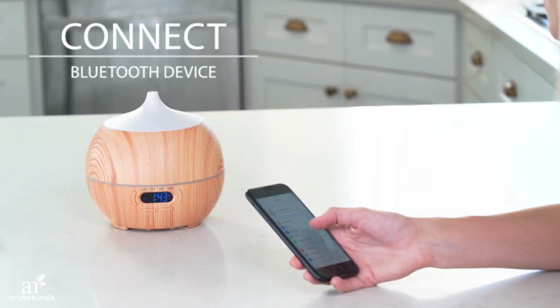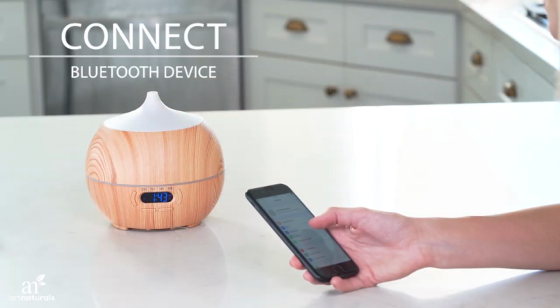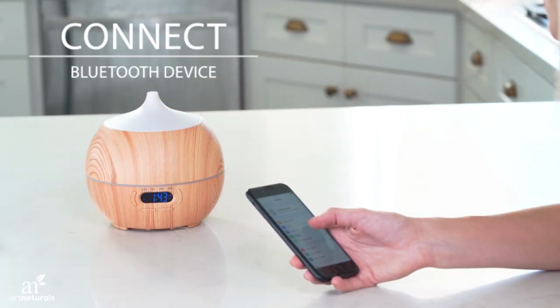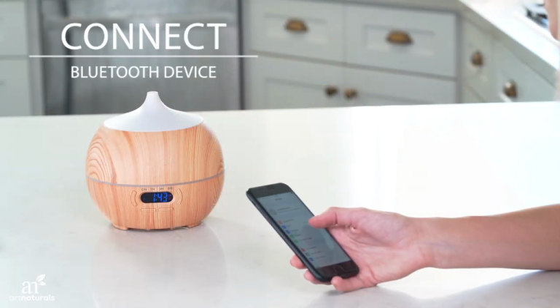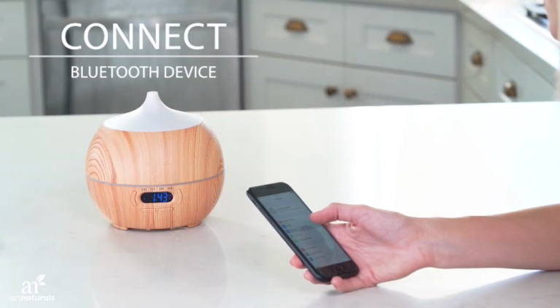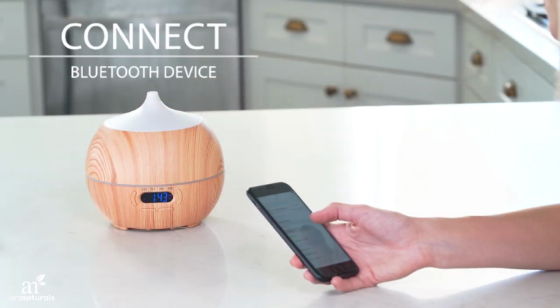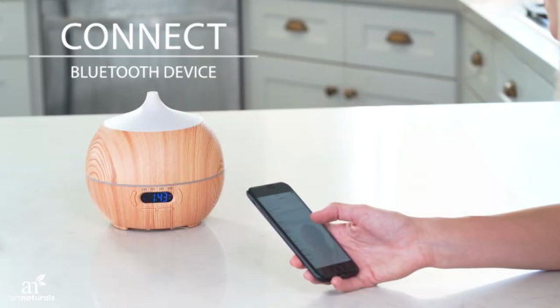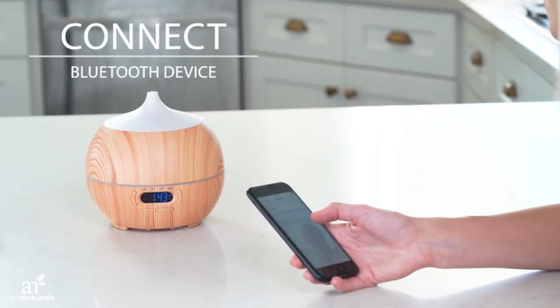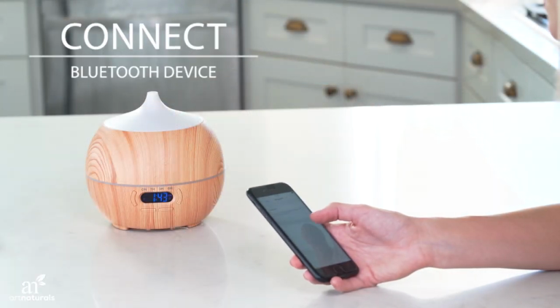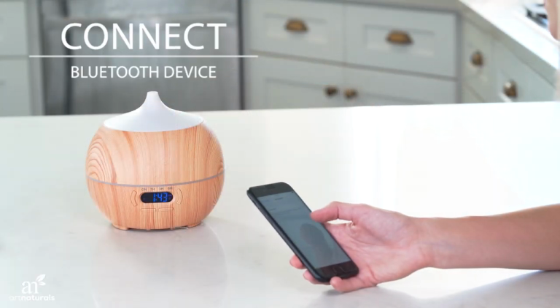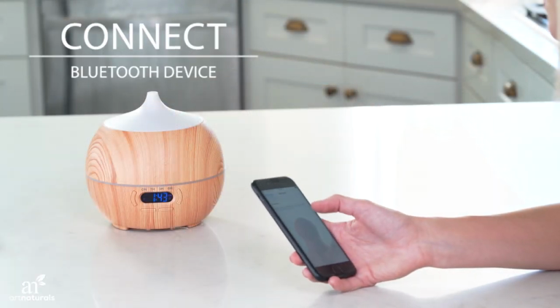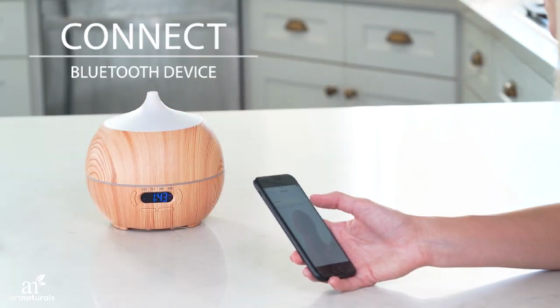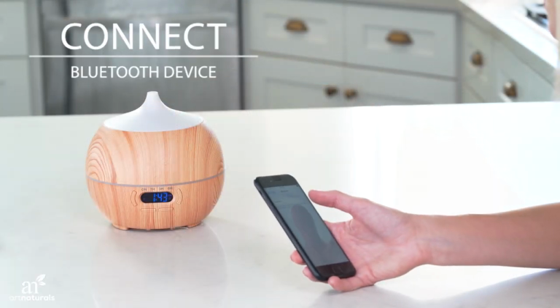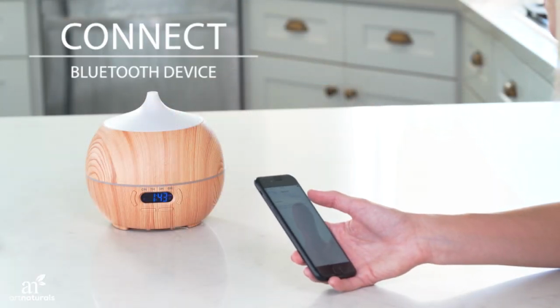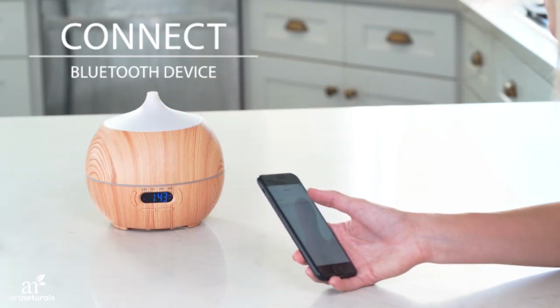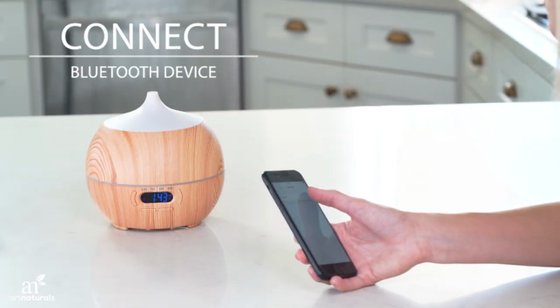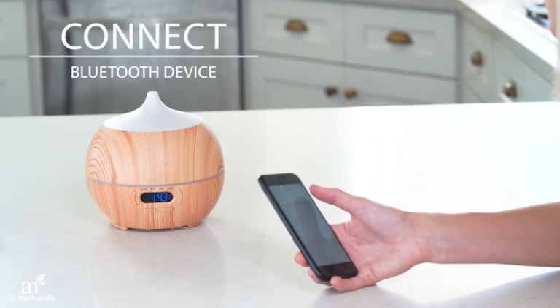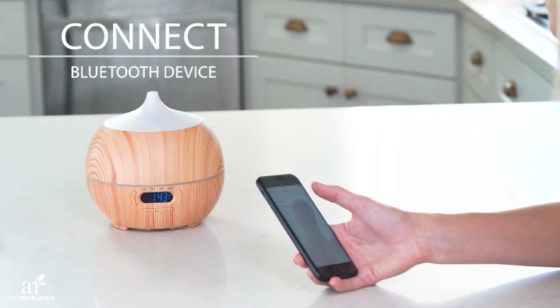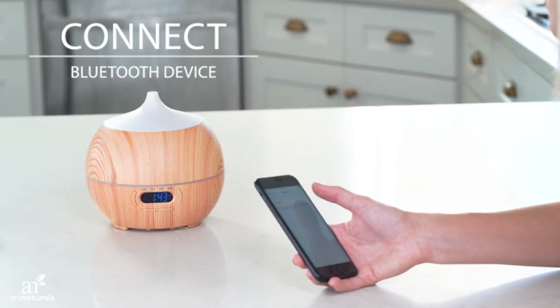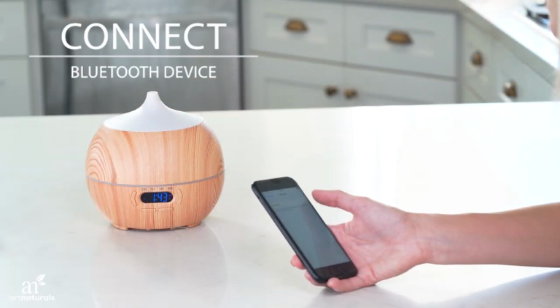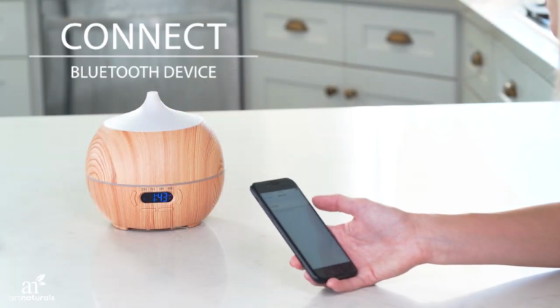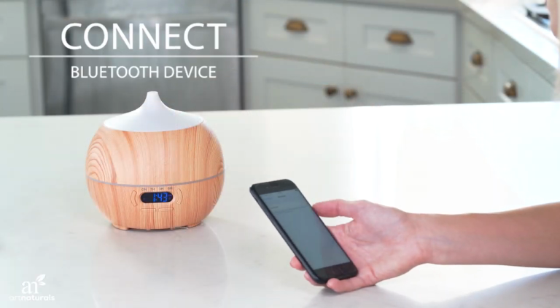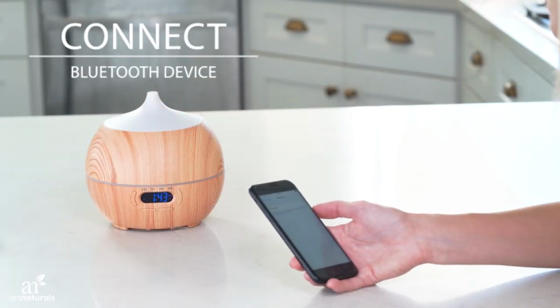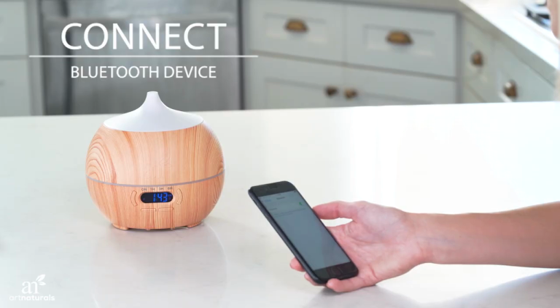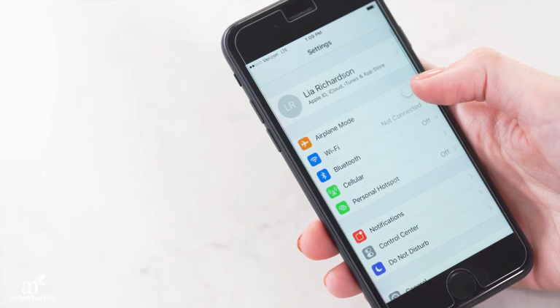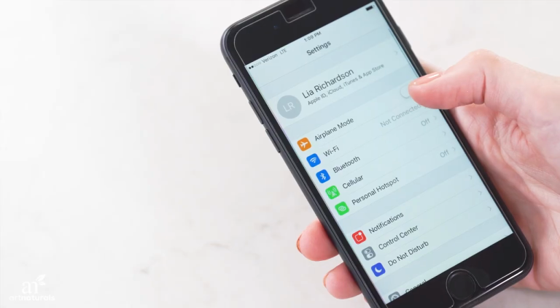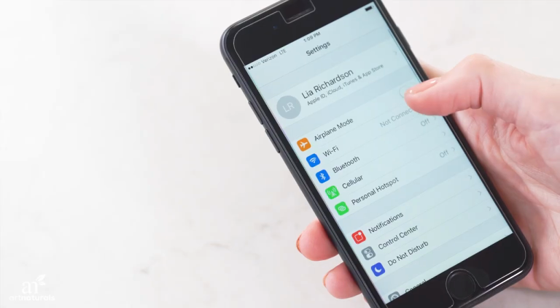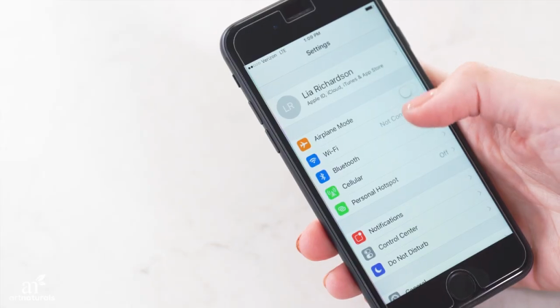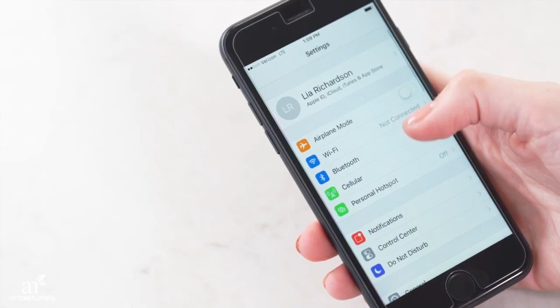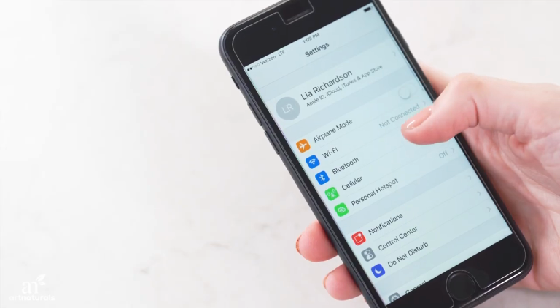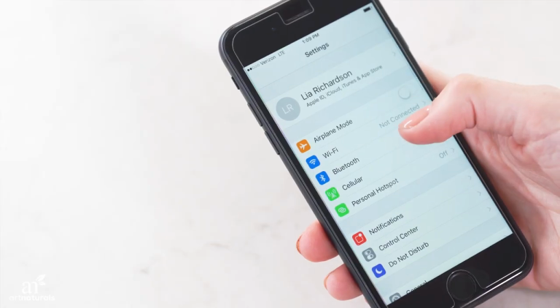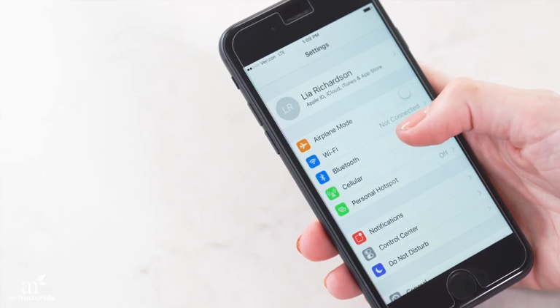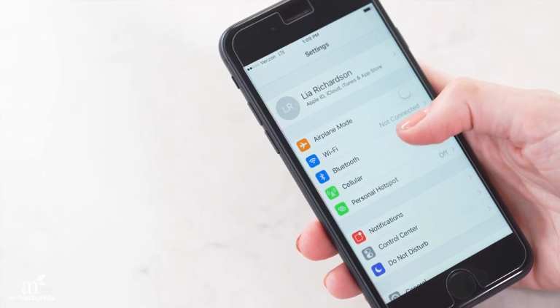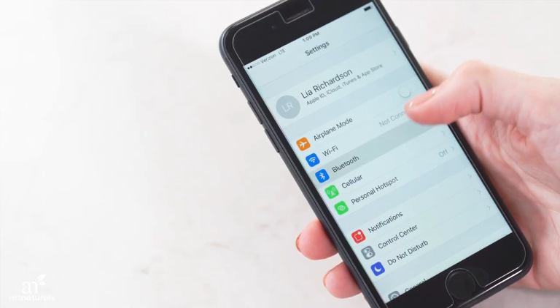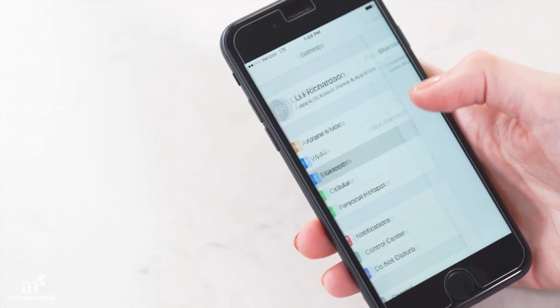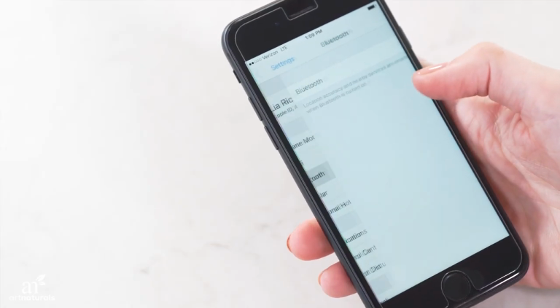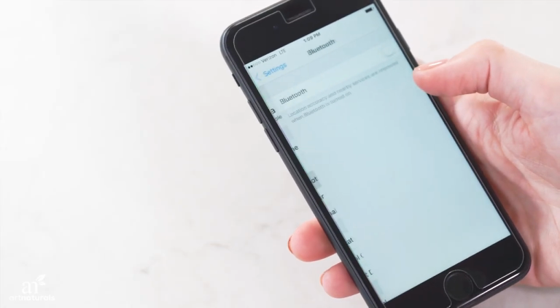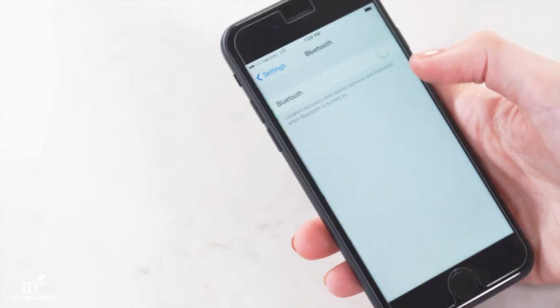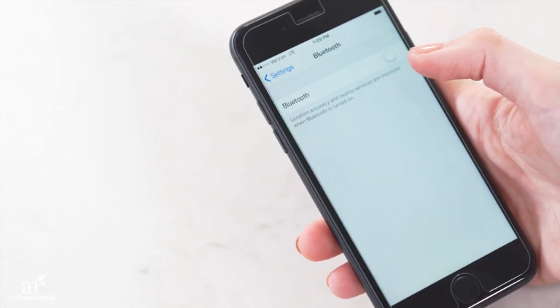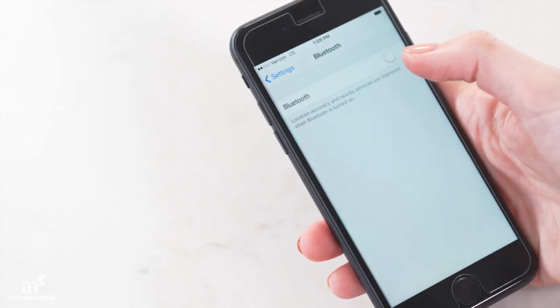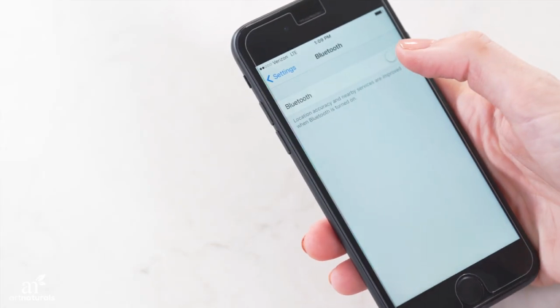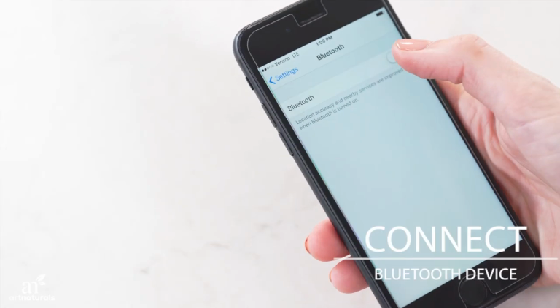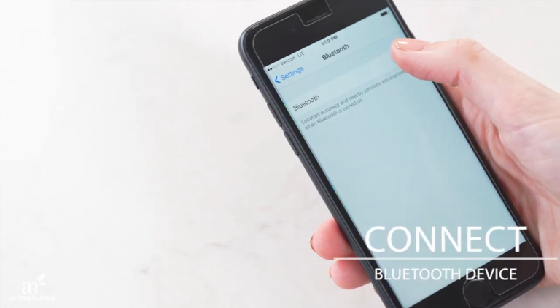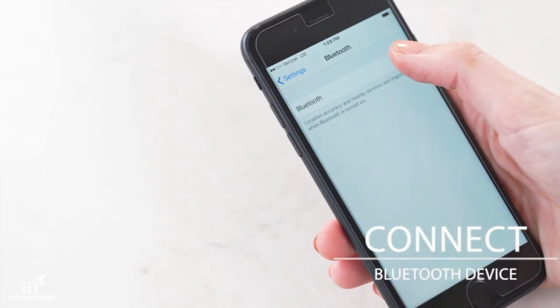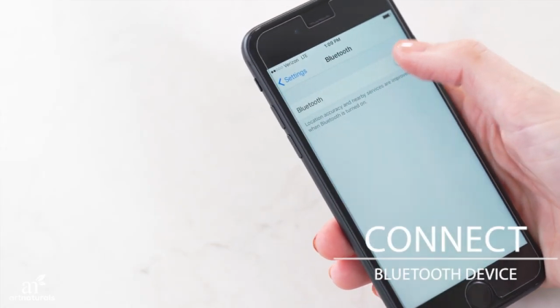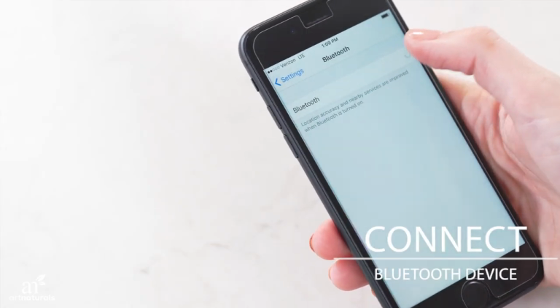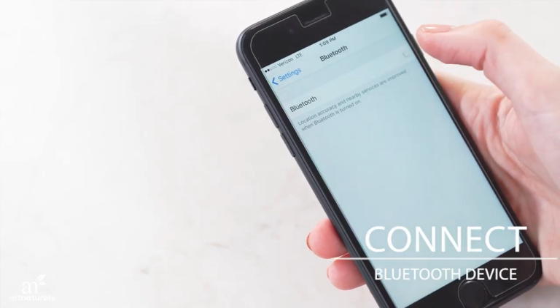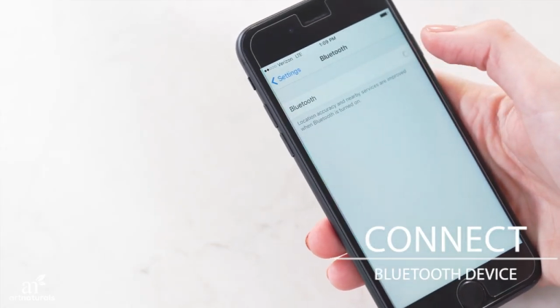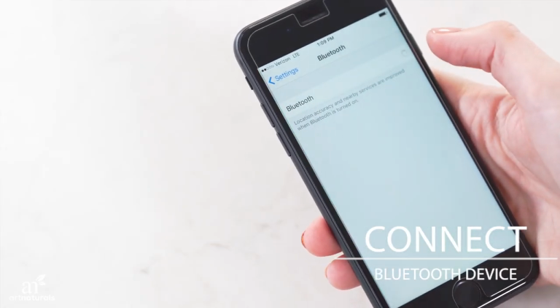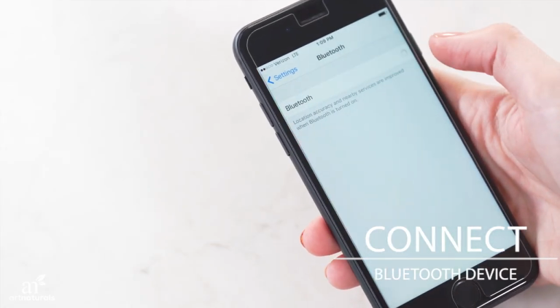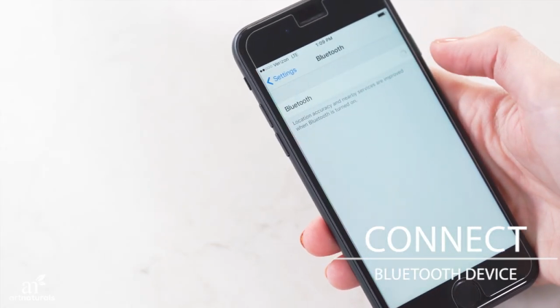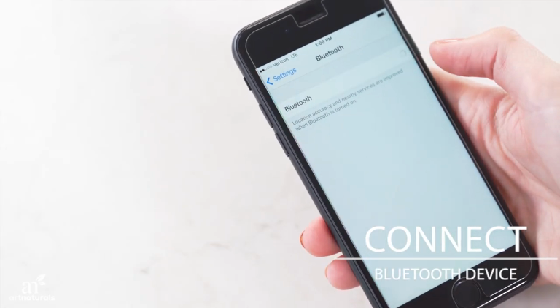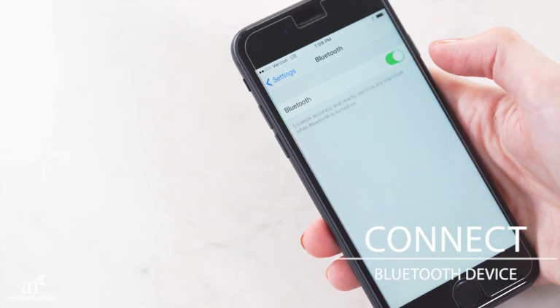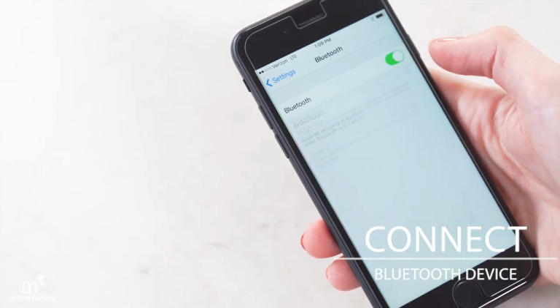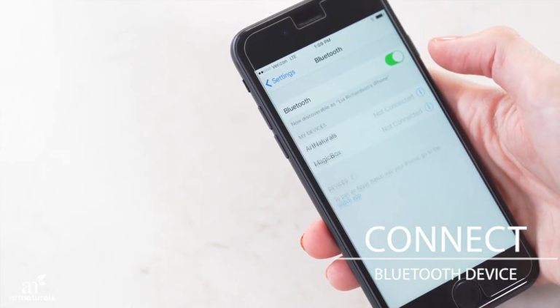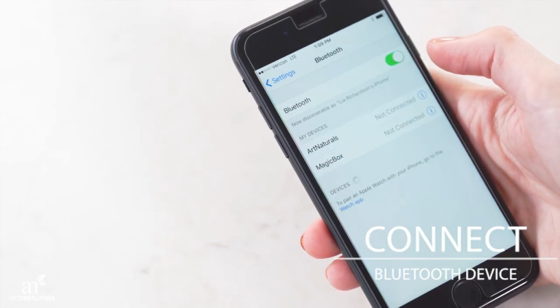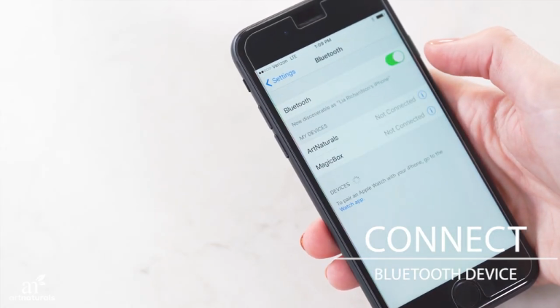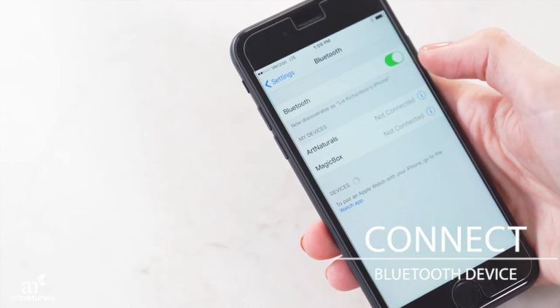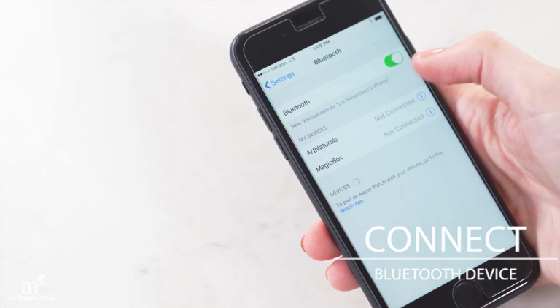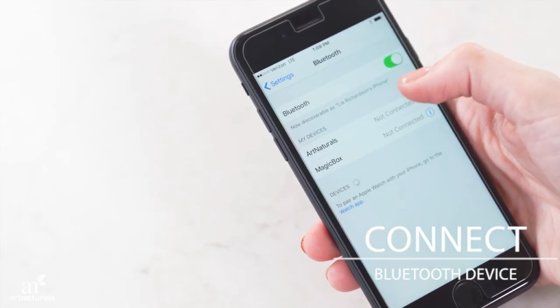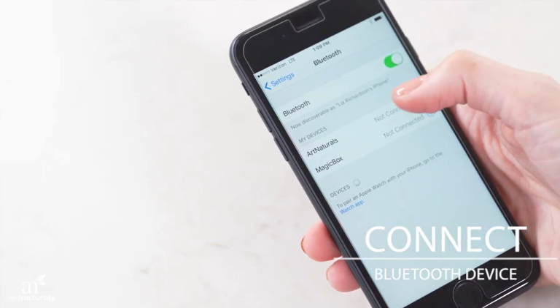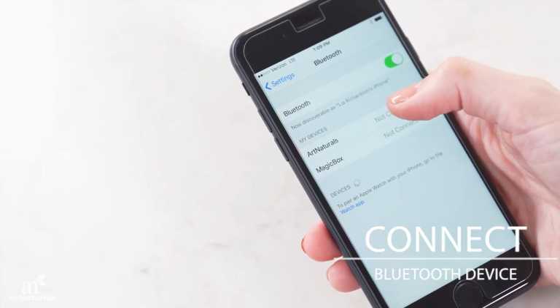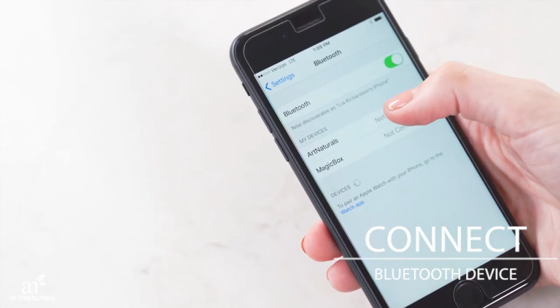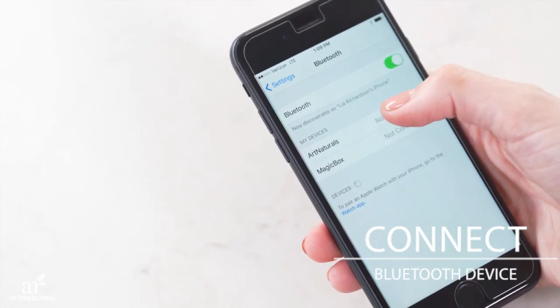To play music, place your Bluetooth device within three feet of the diffuser. Search for available devices and select Art Naturals.